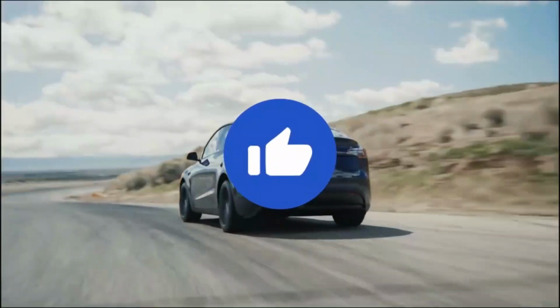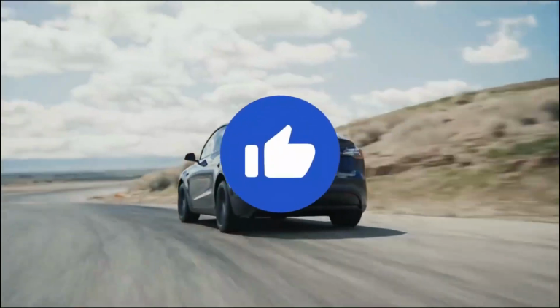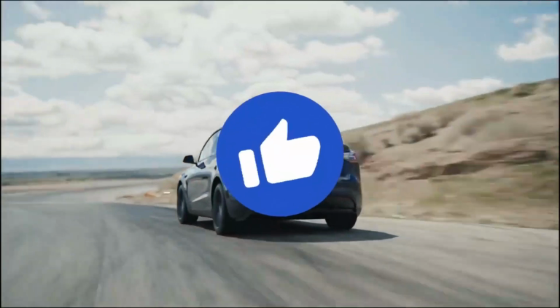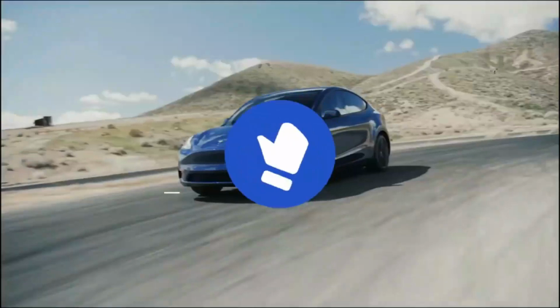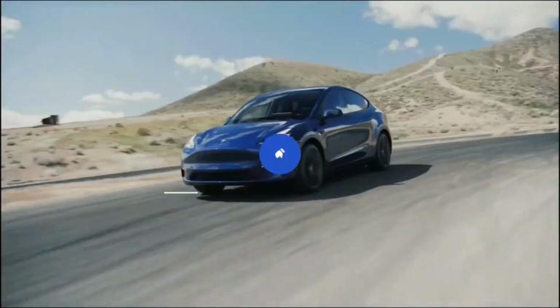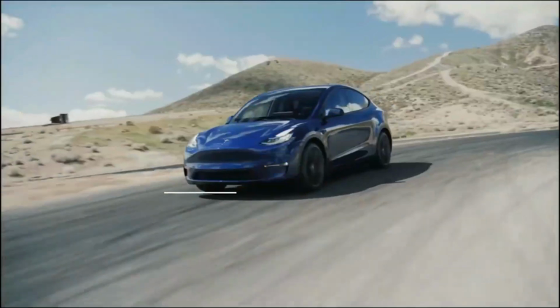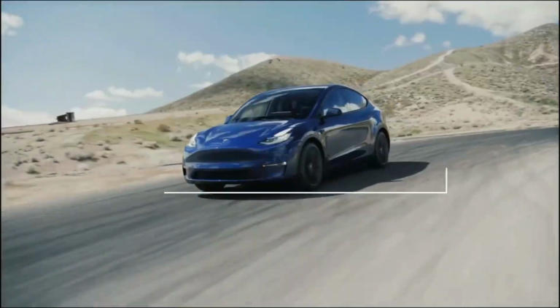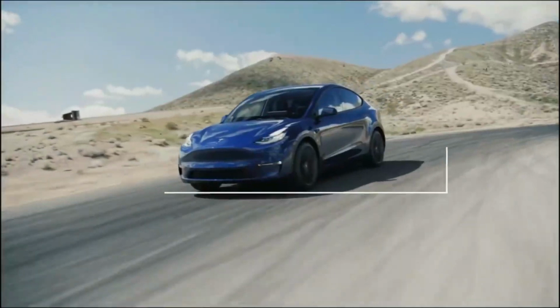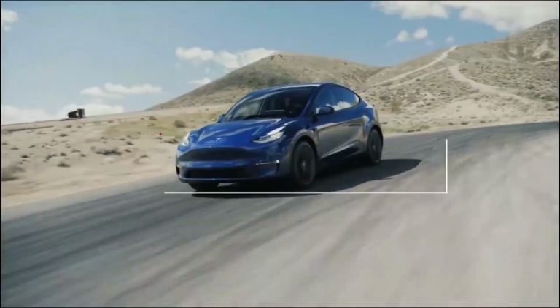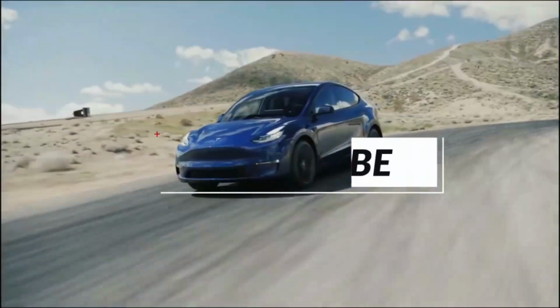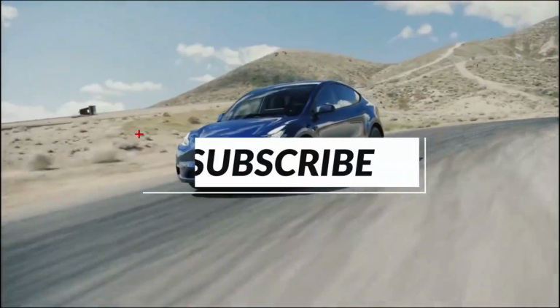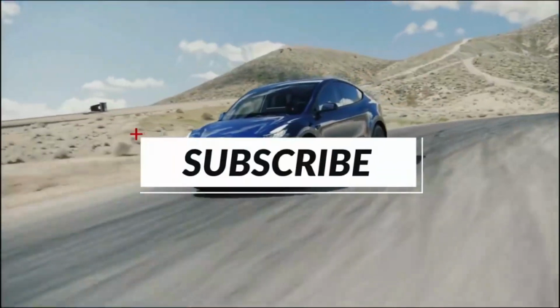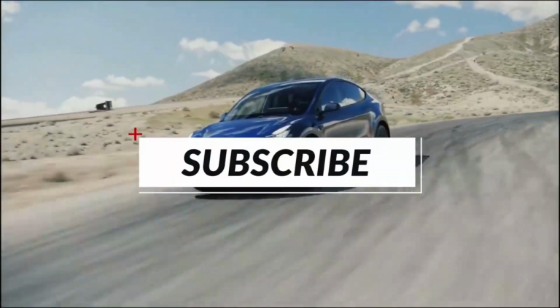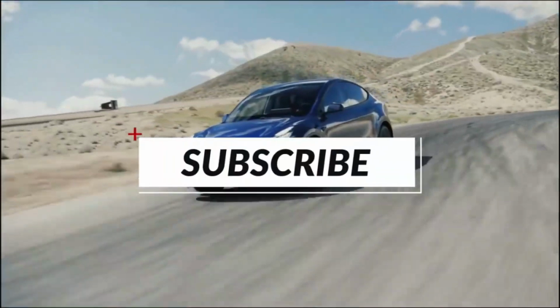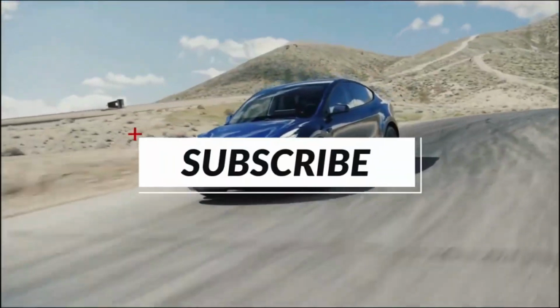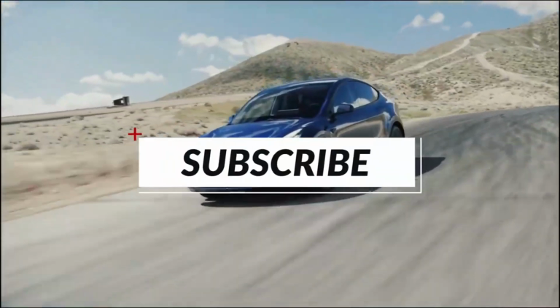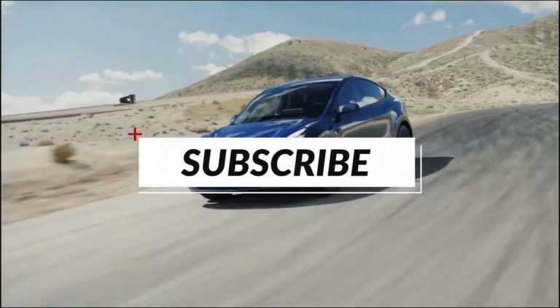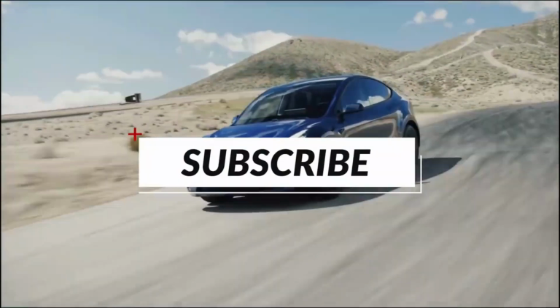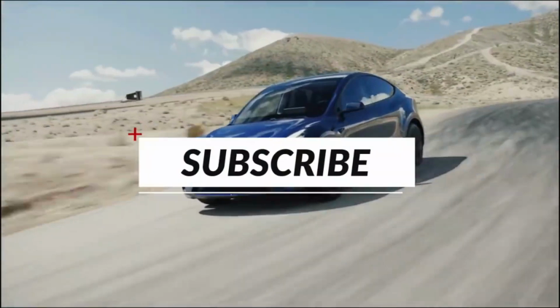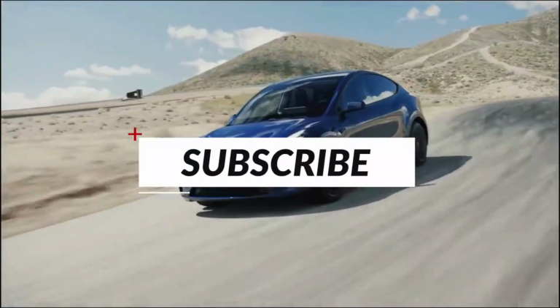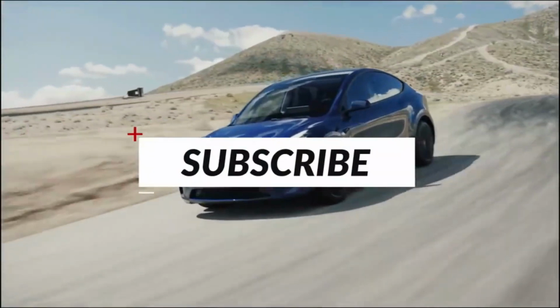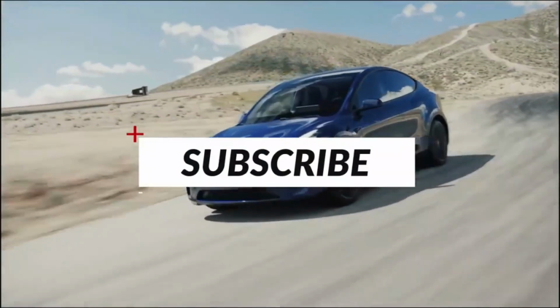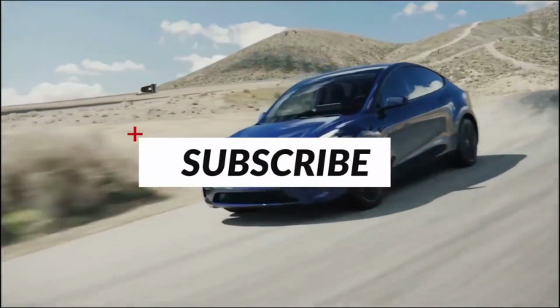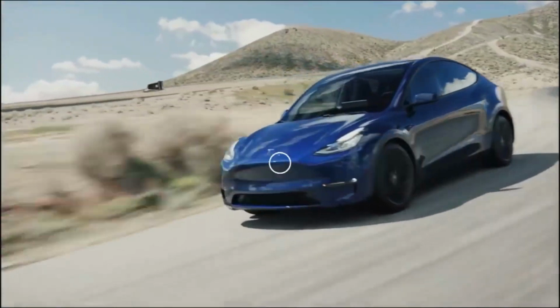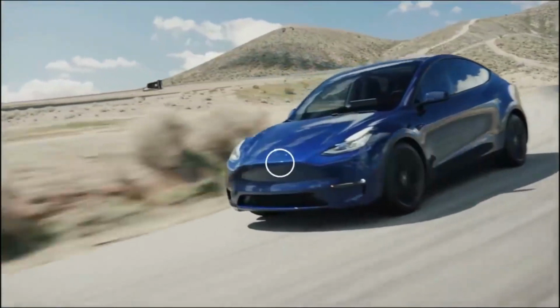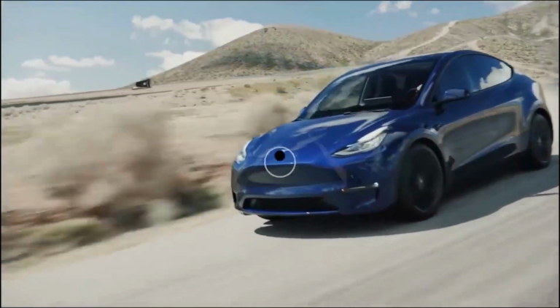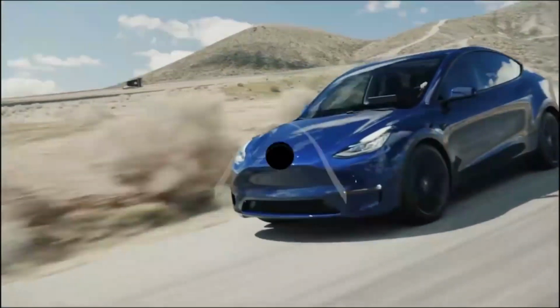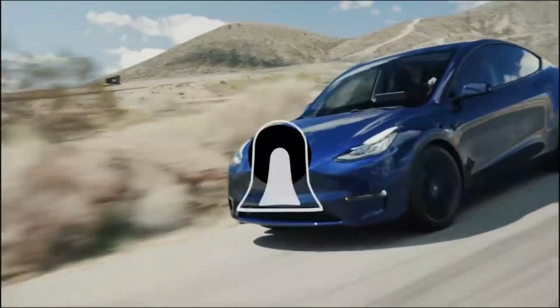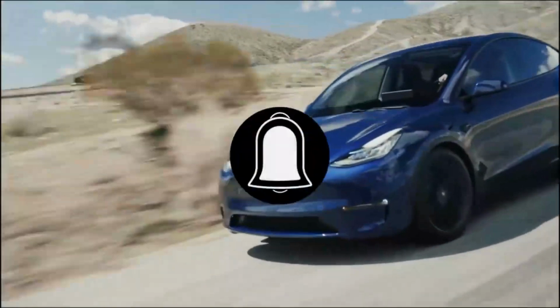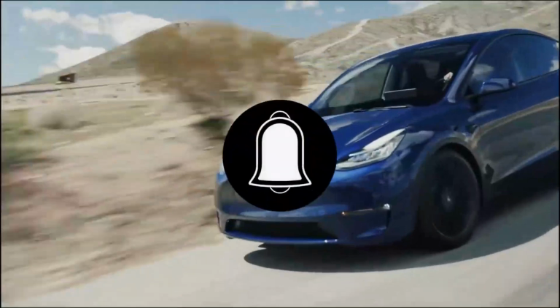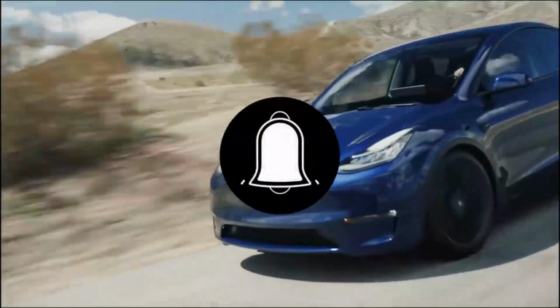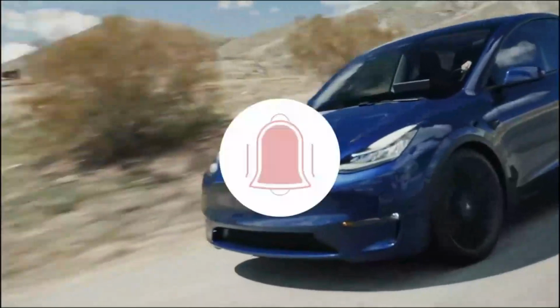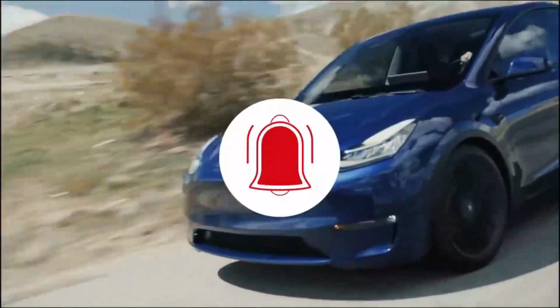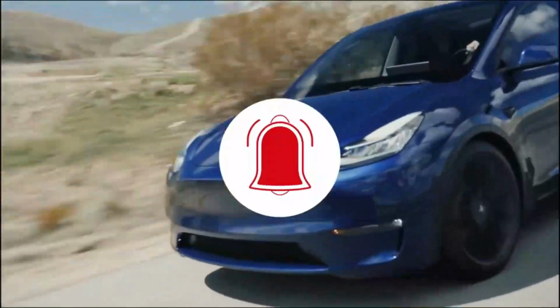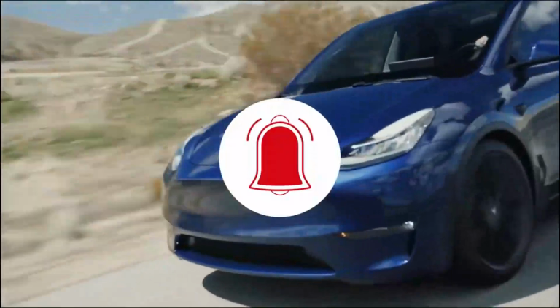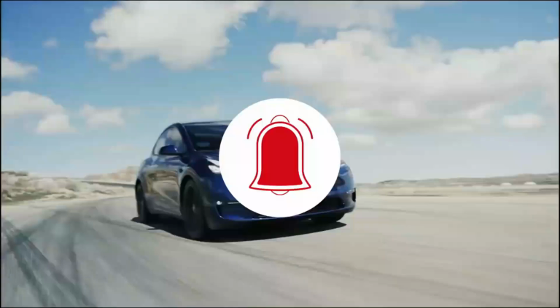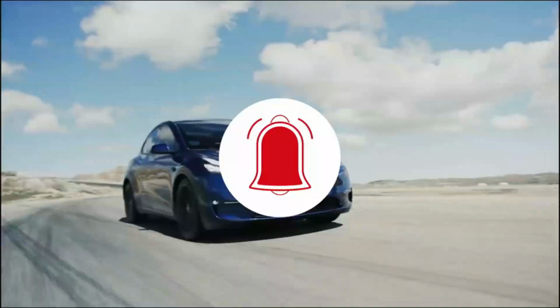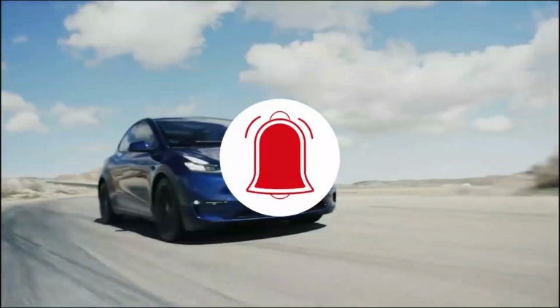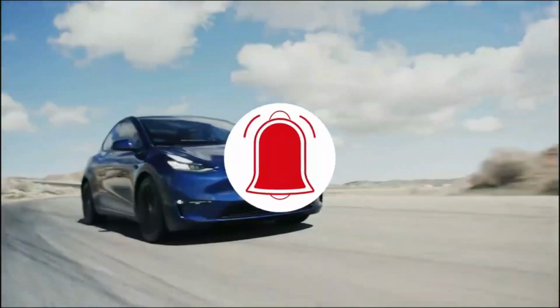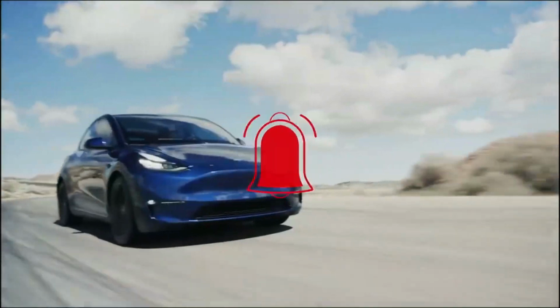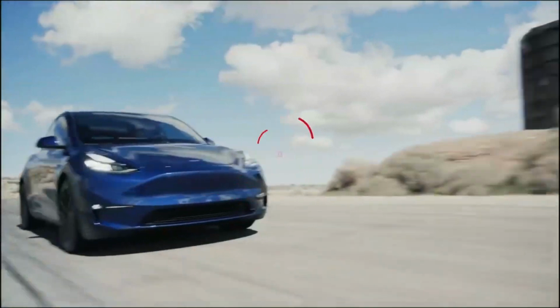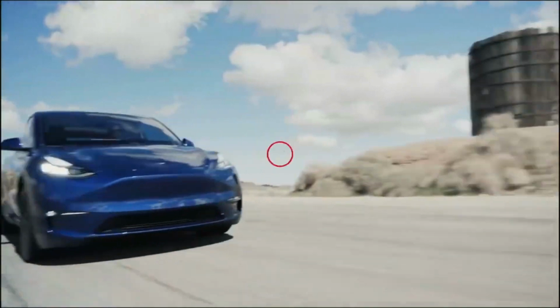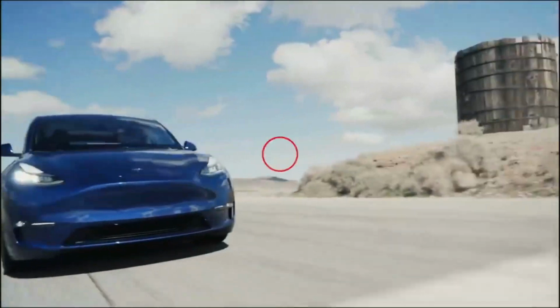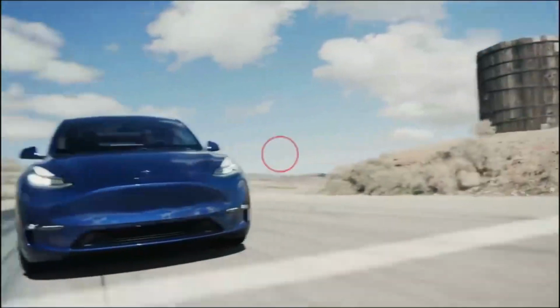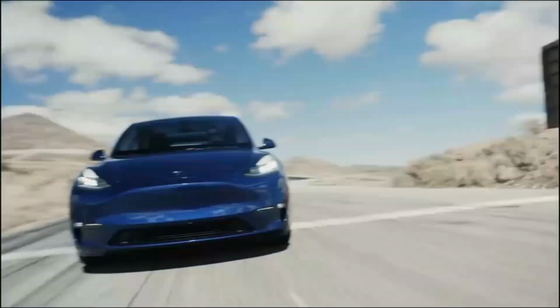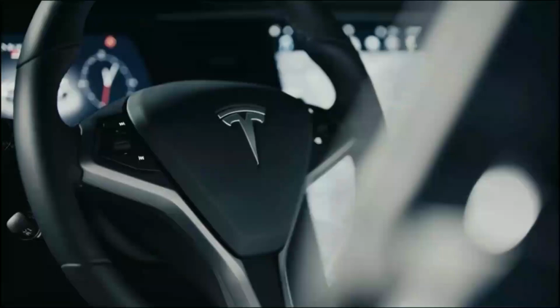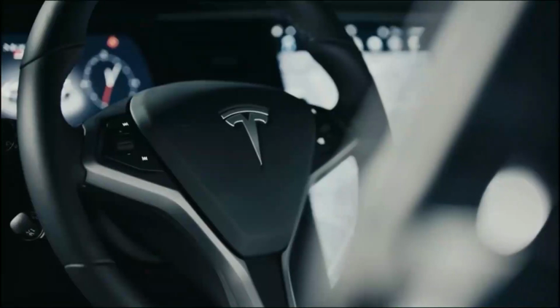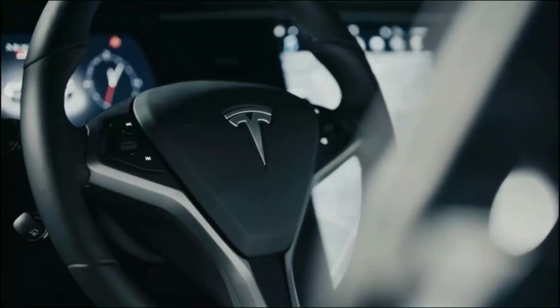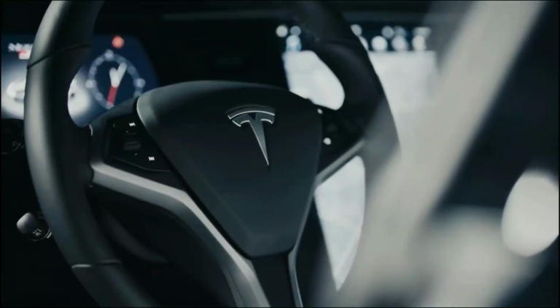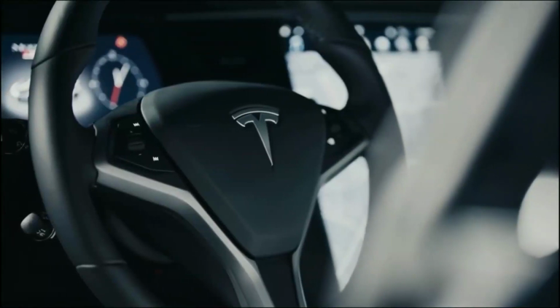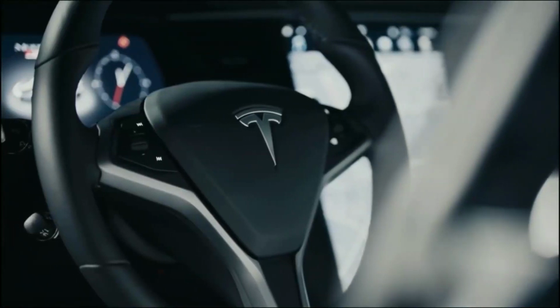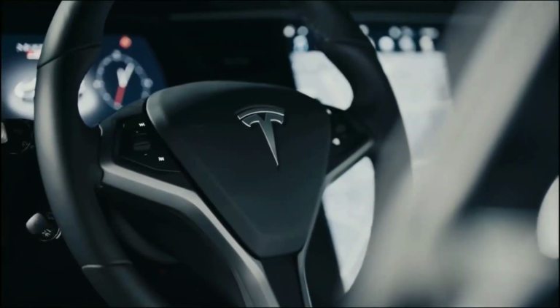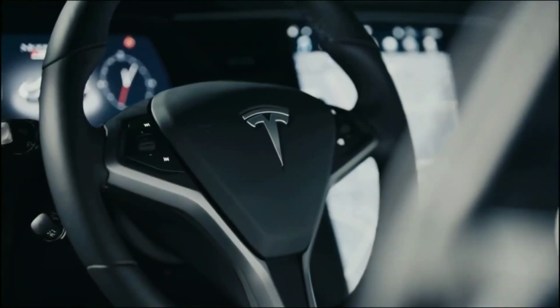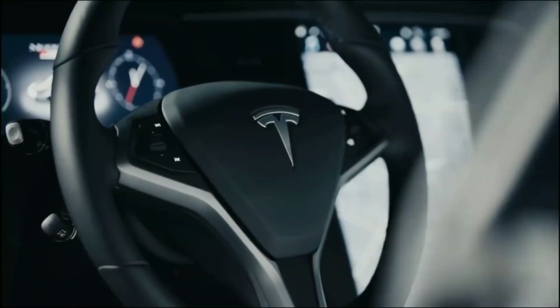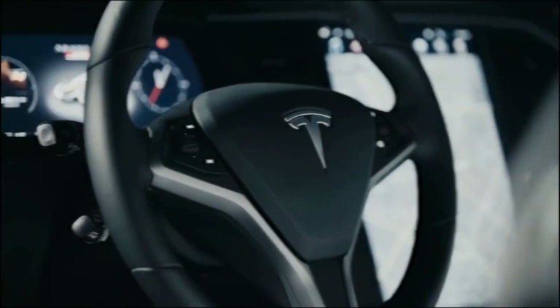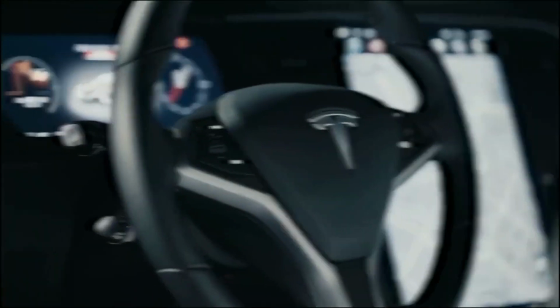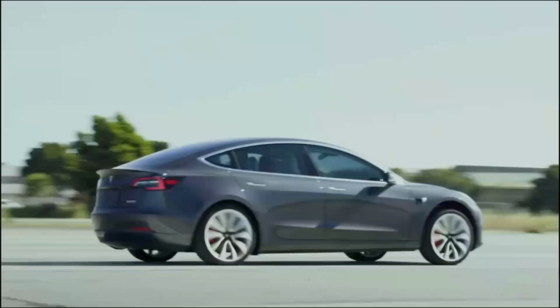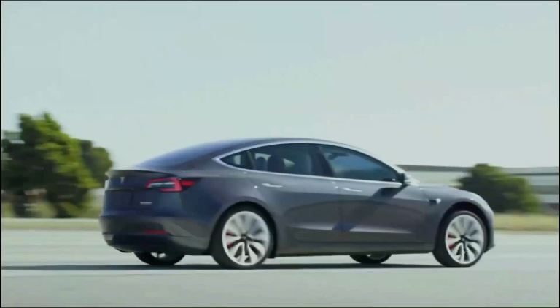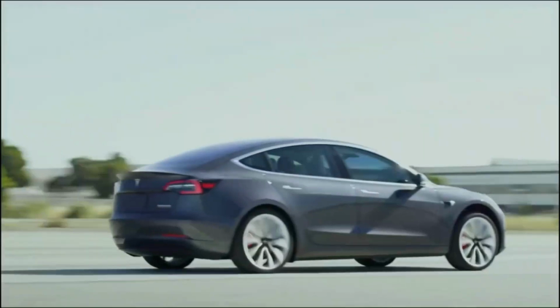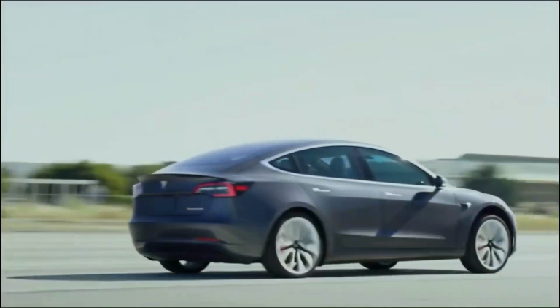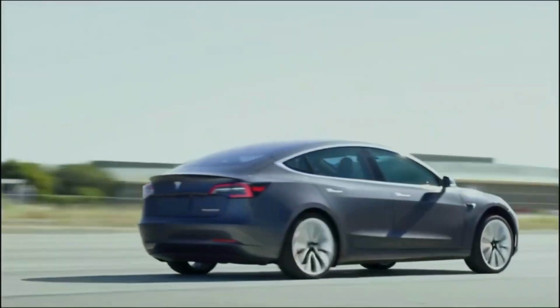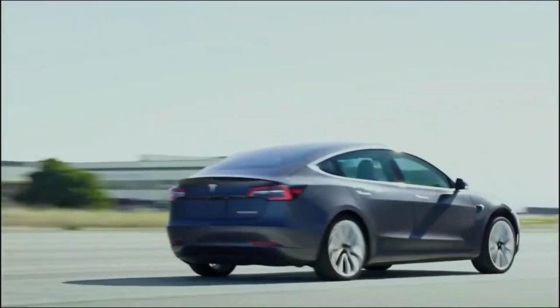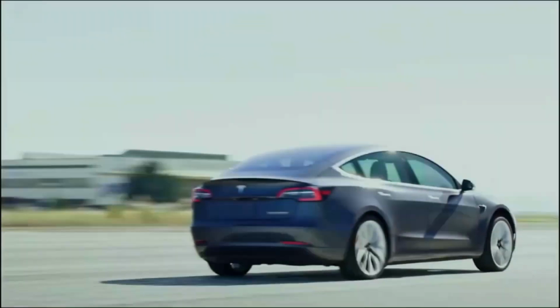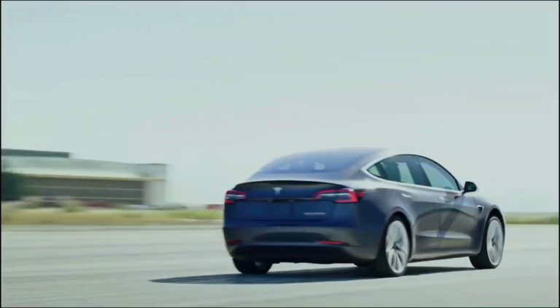Now that you've watched the video, let us know what you think about Tesla's improved 4680 battery in the comment section below.